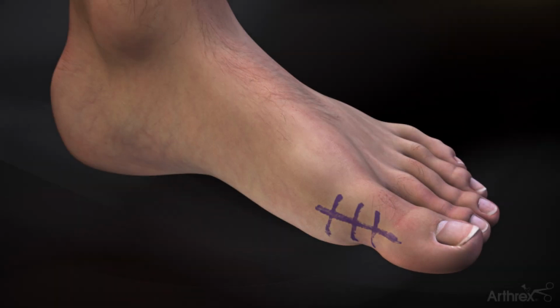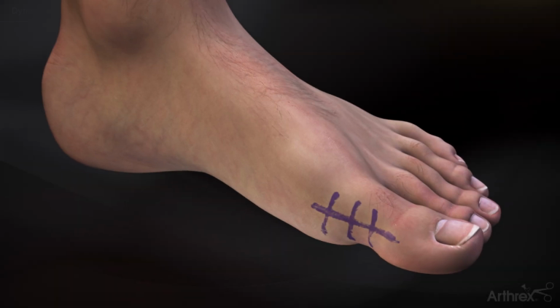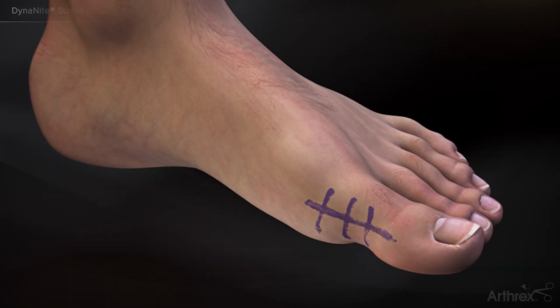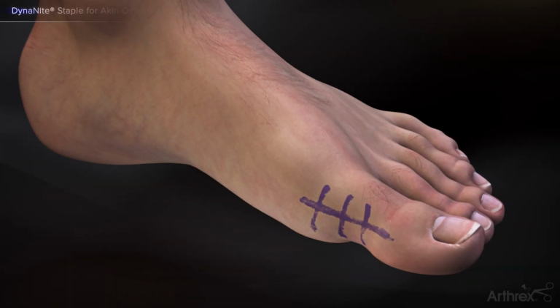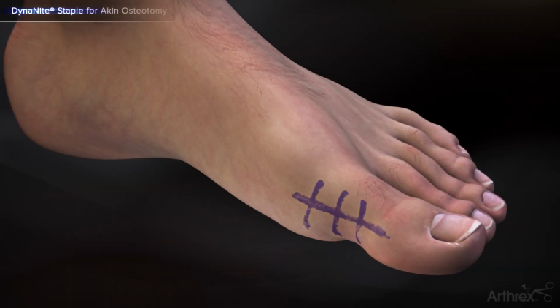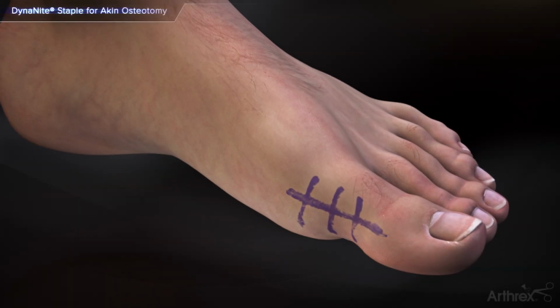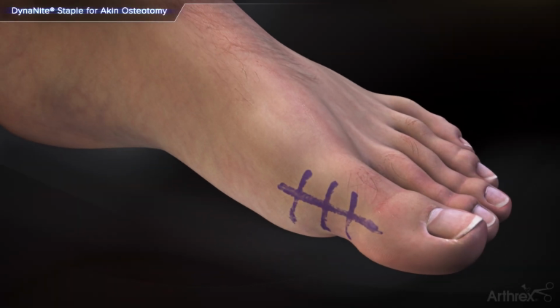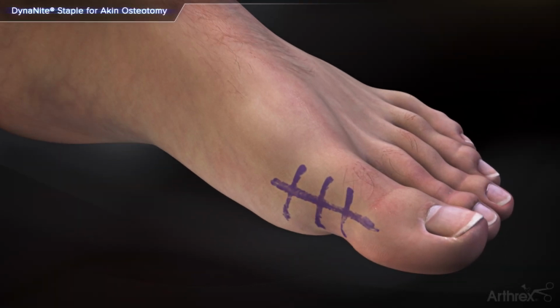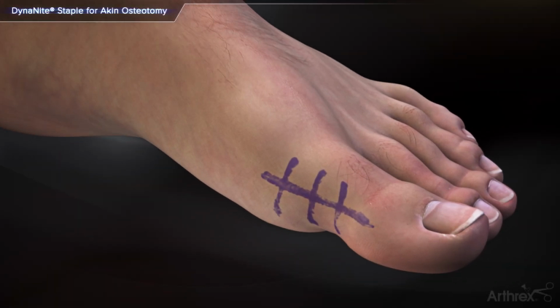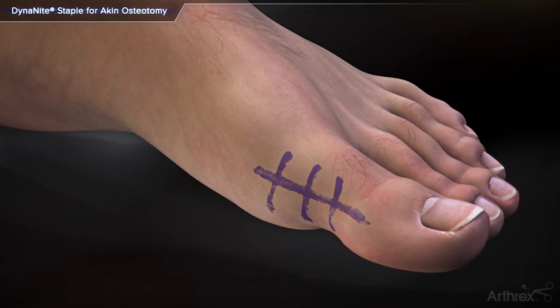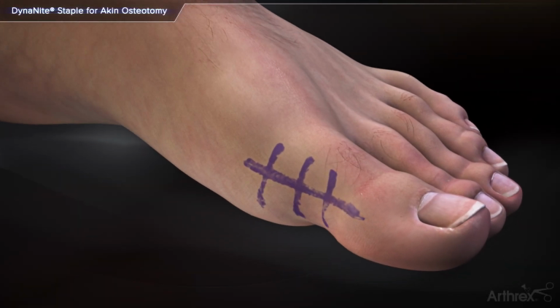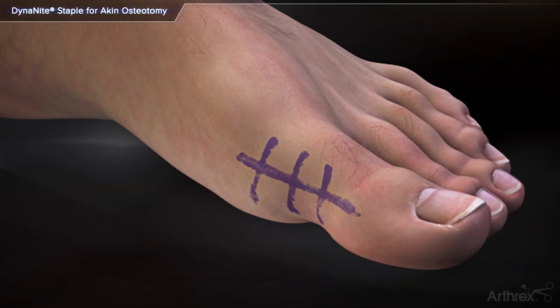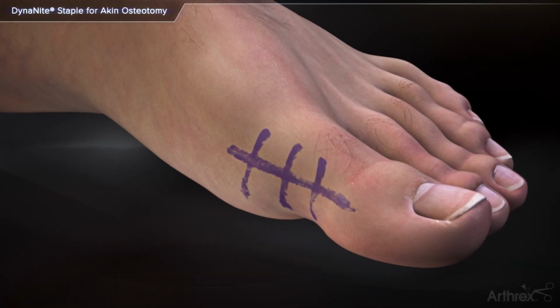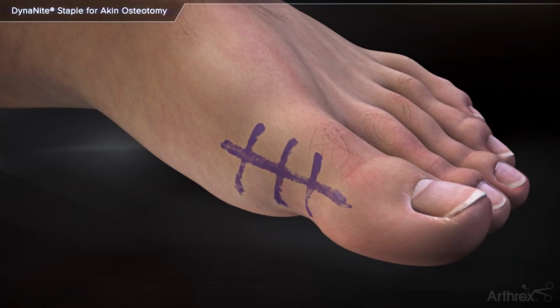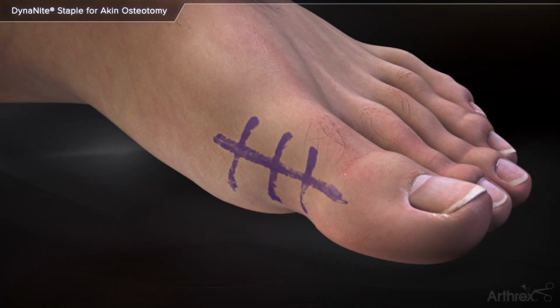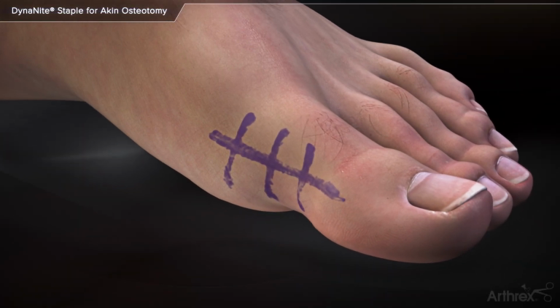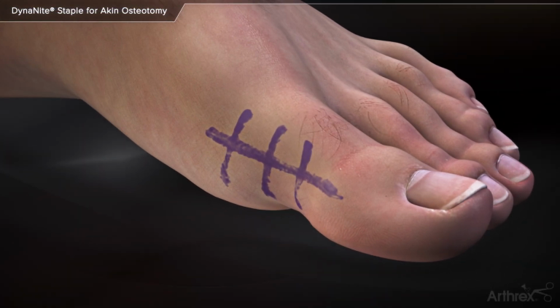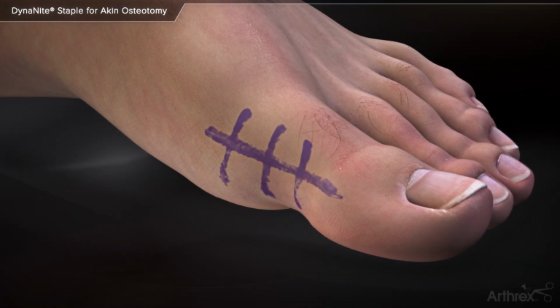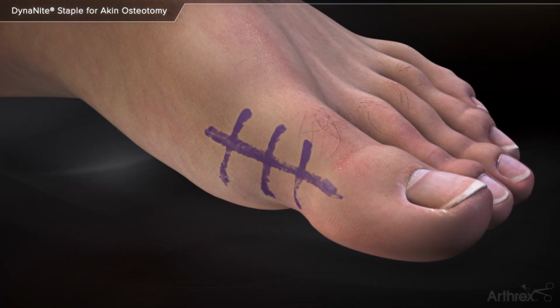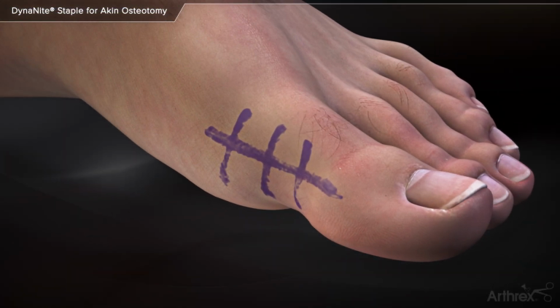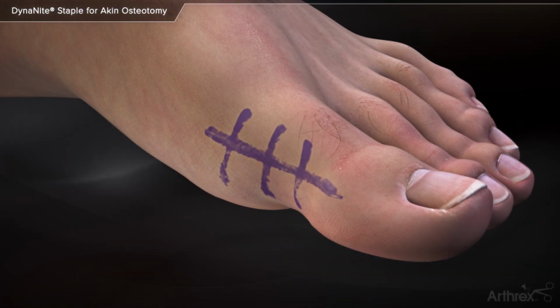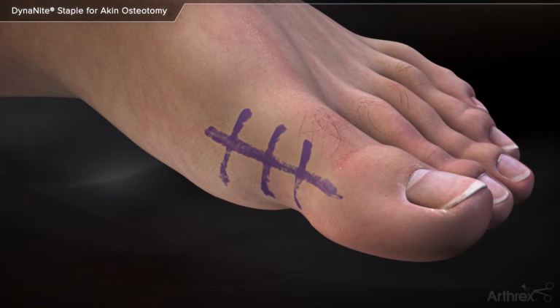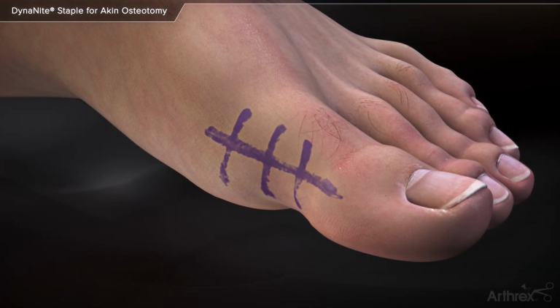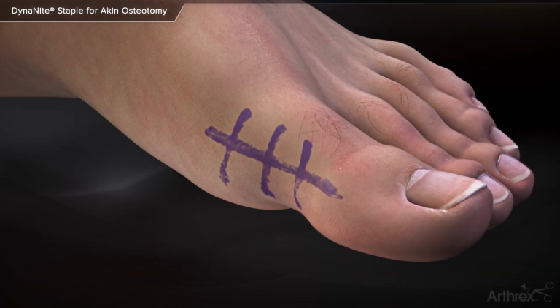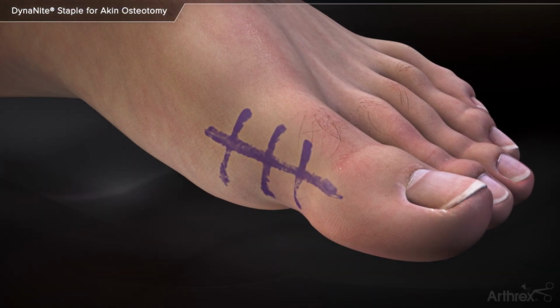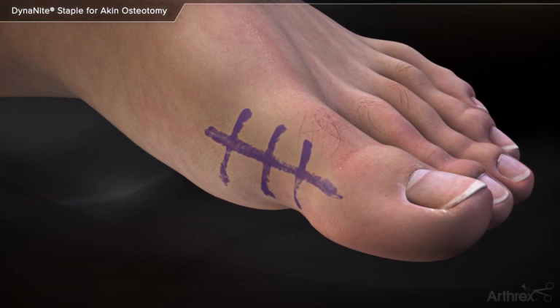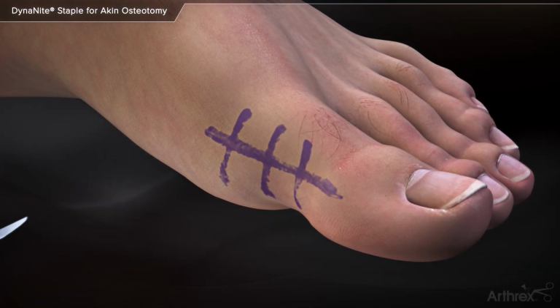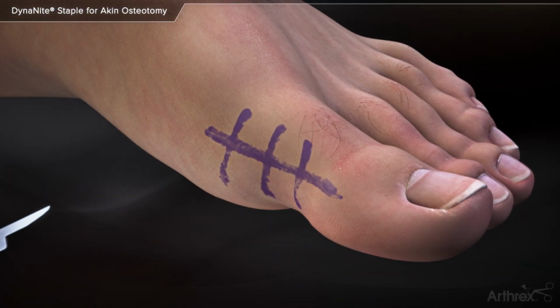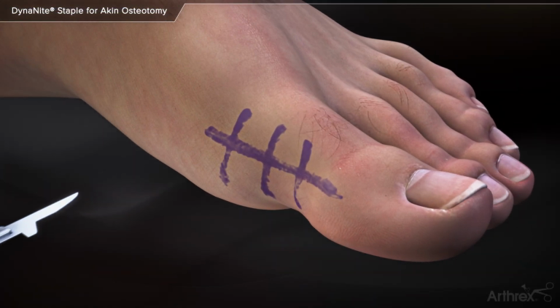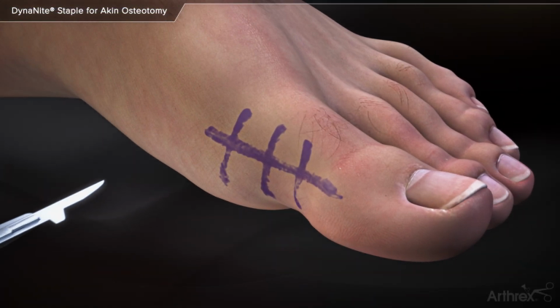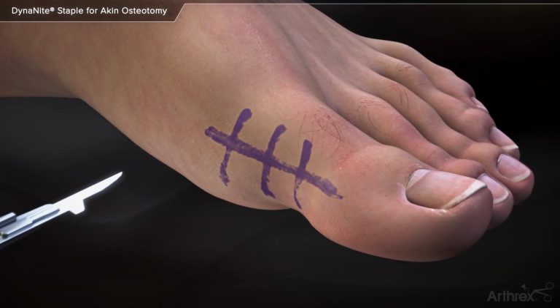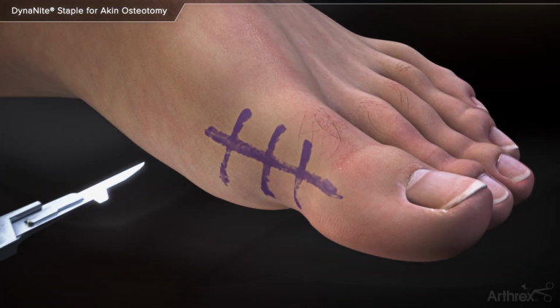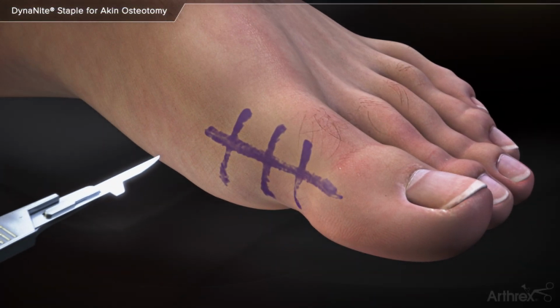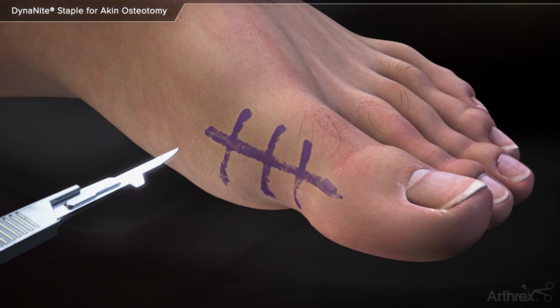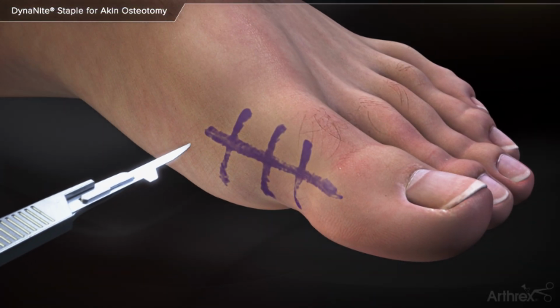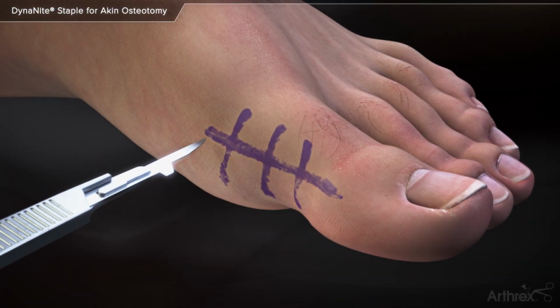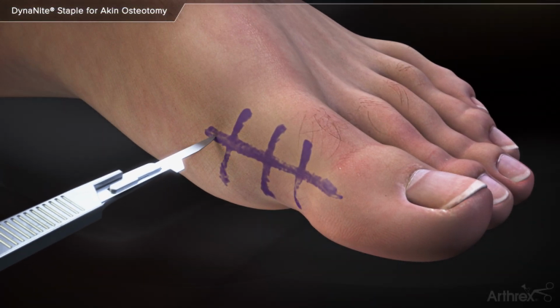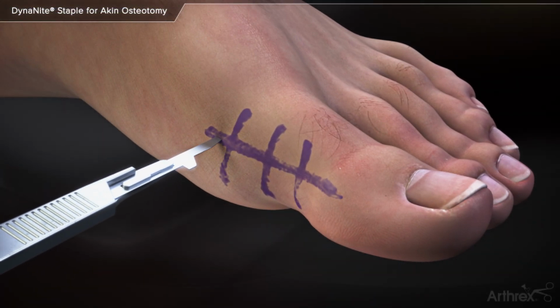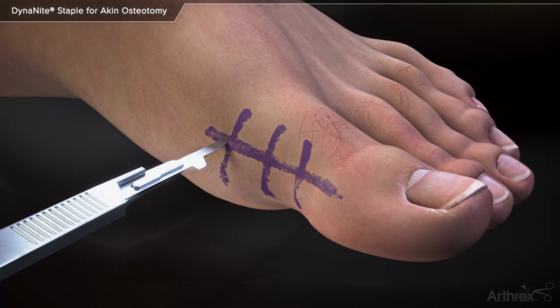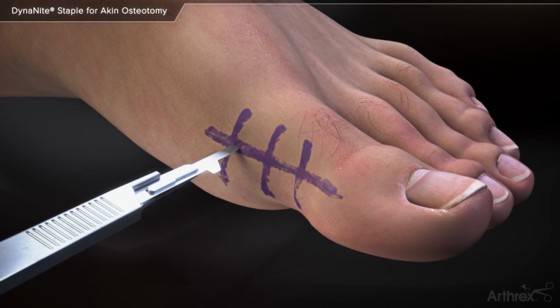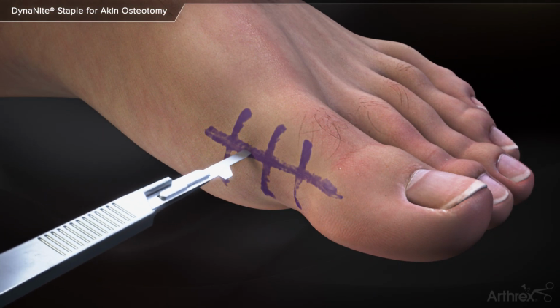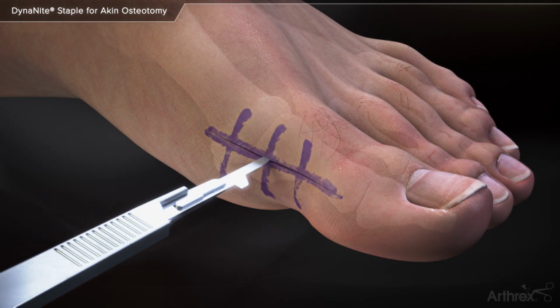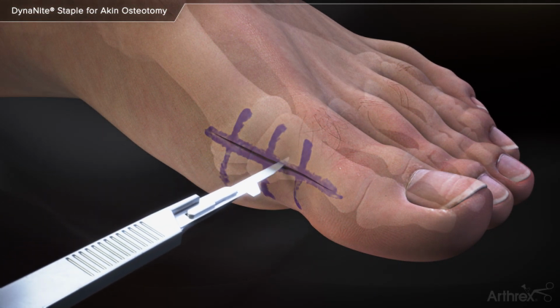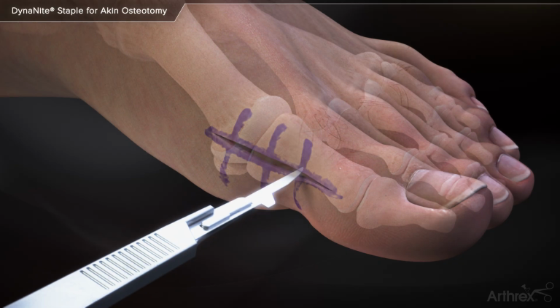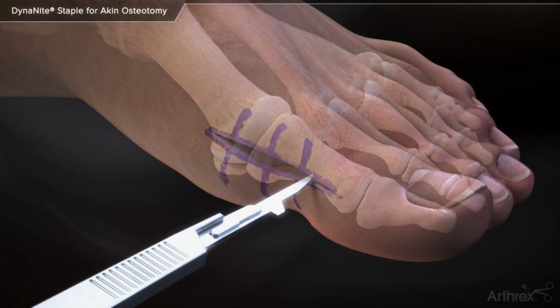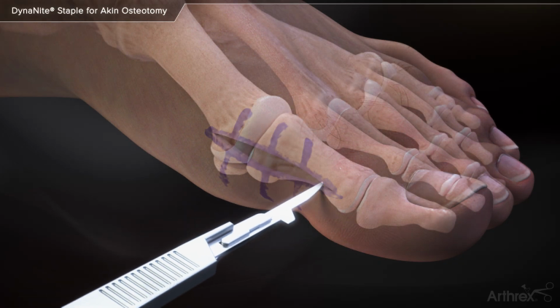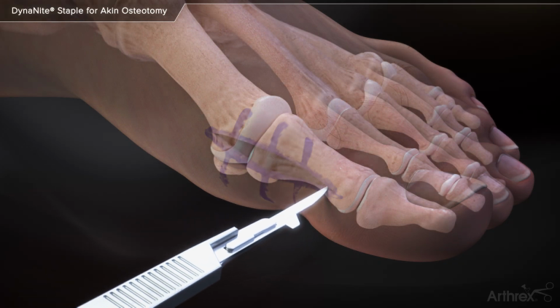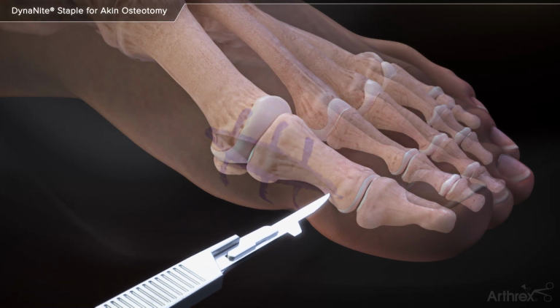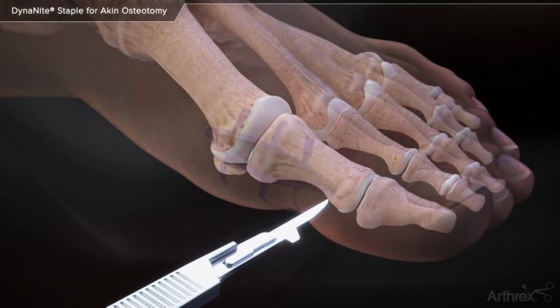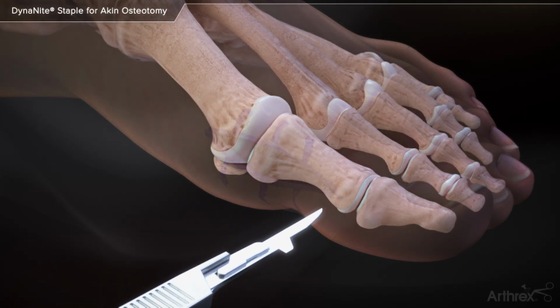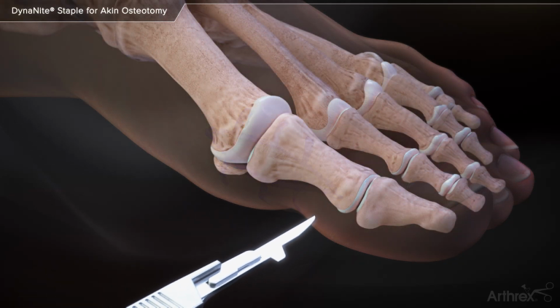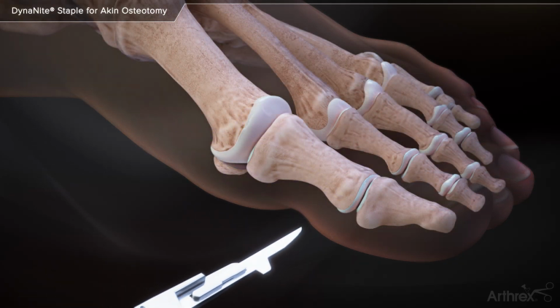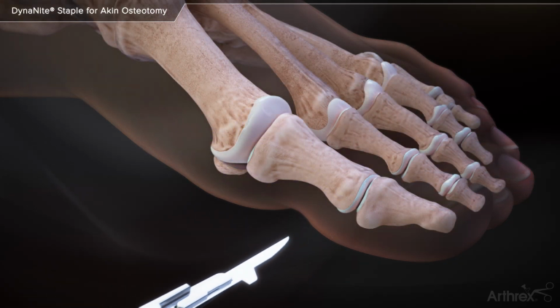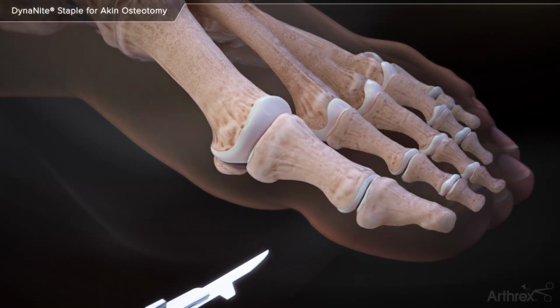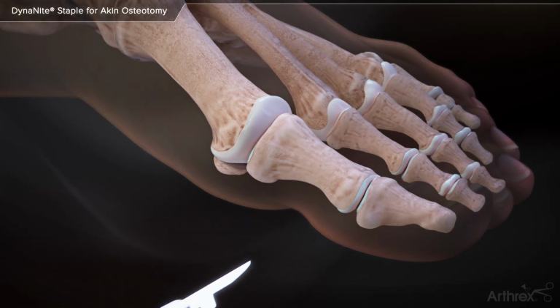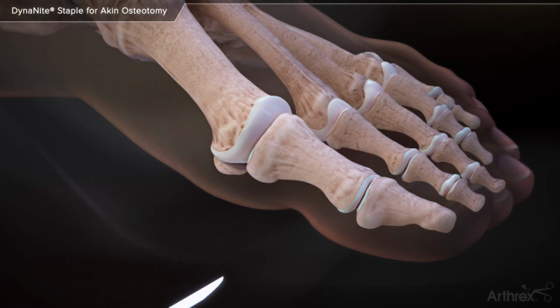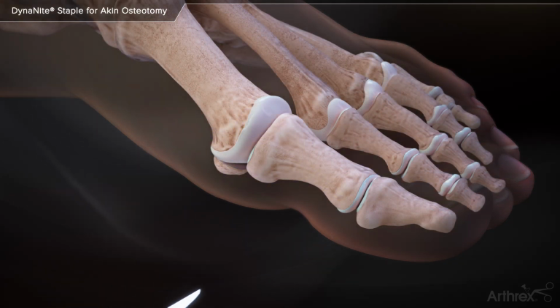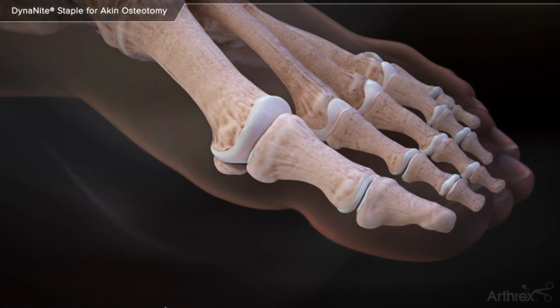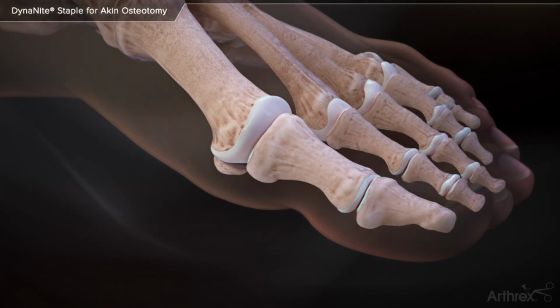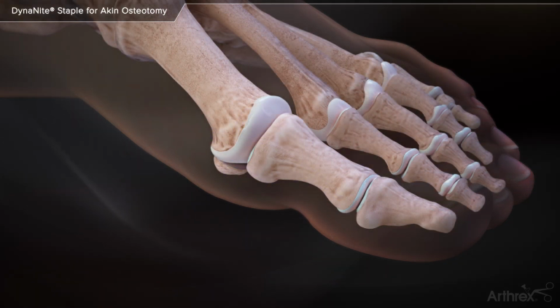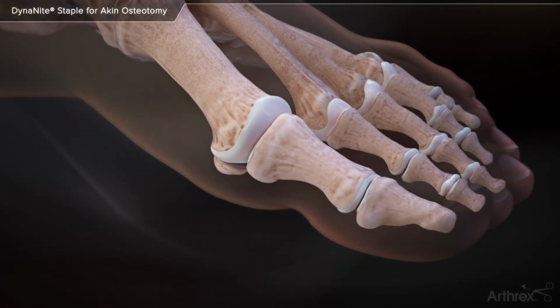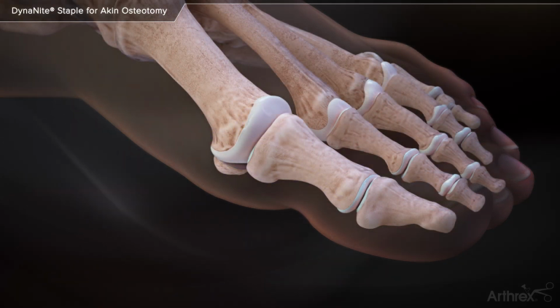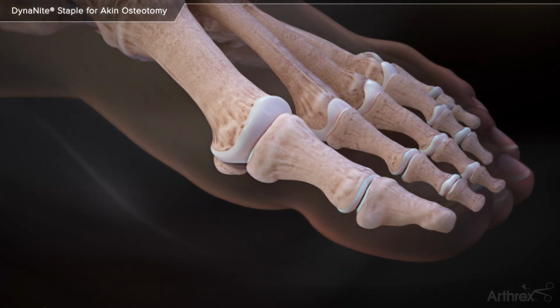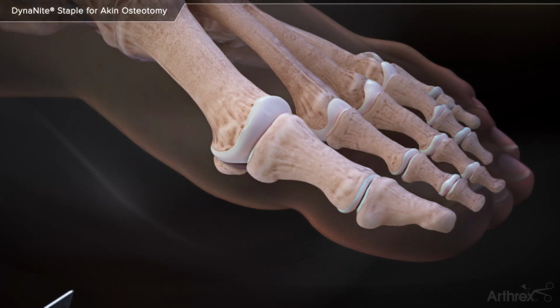Dynanite staple for Aiken osteotomy. A linear incision is made horizontally over the proximal phalanx of the great toe.